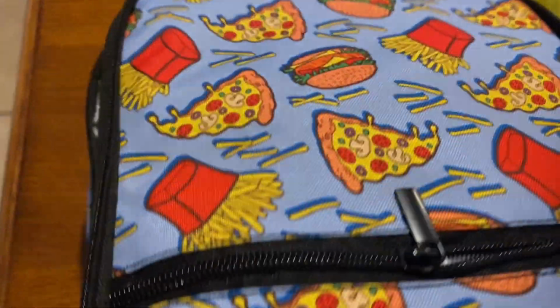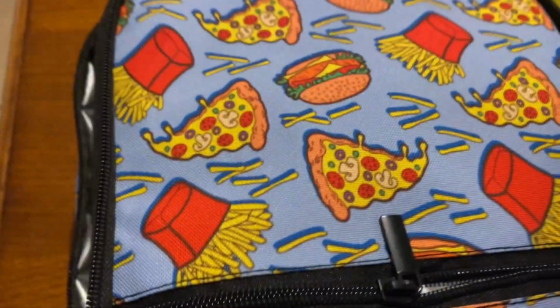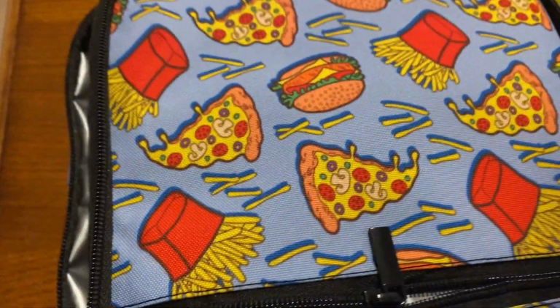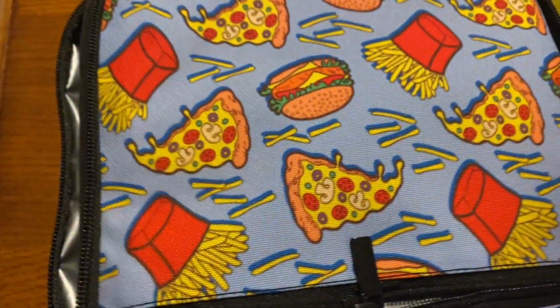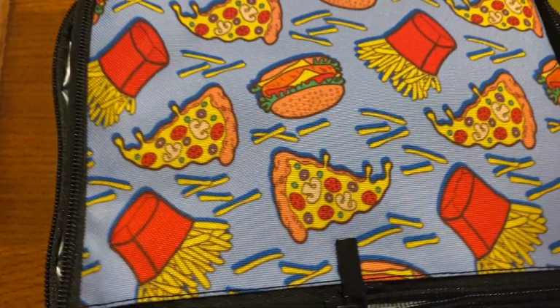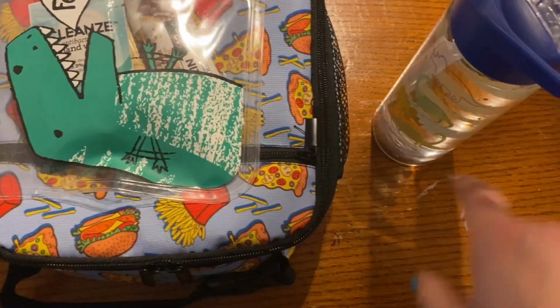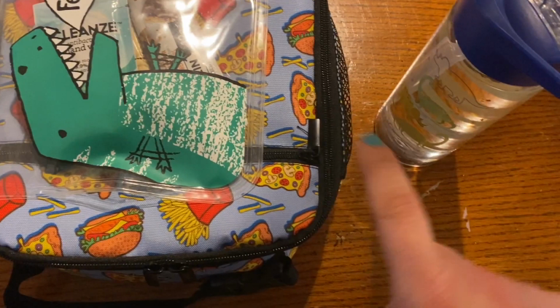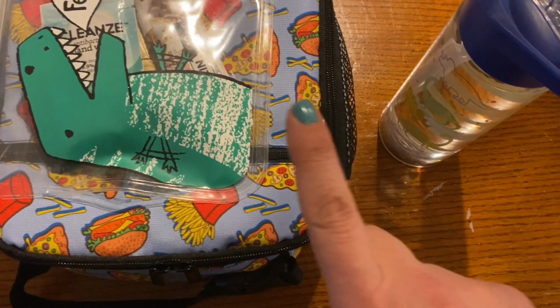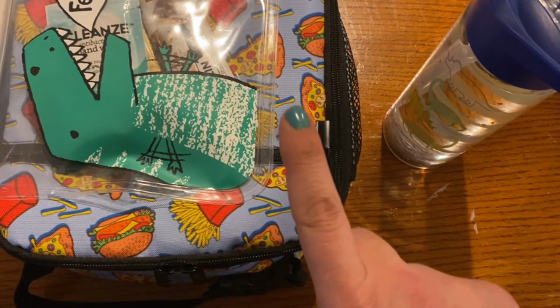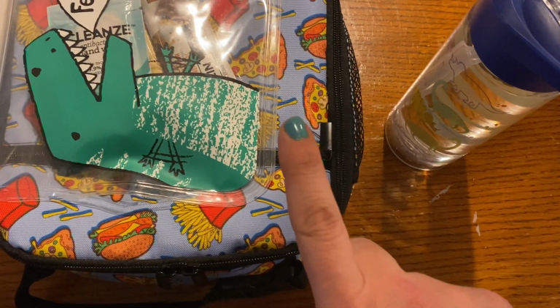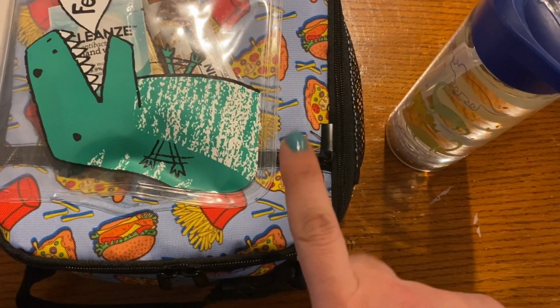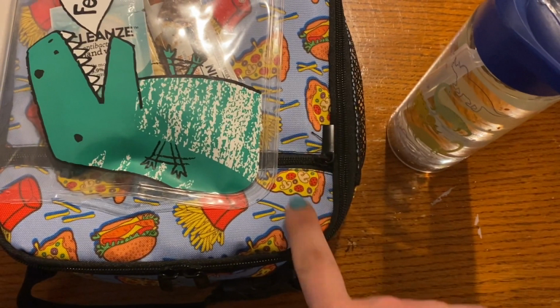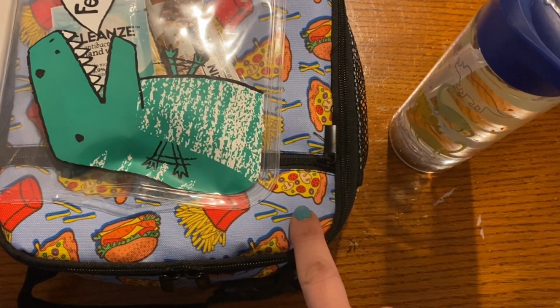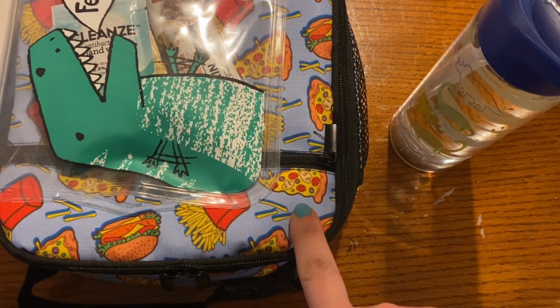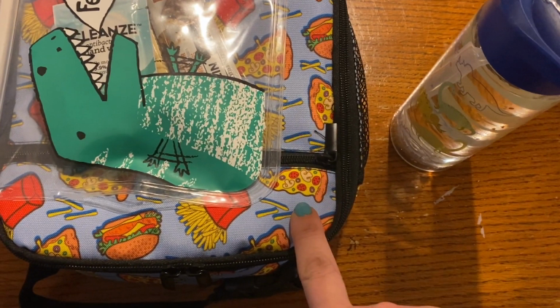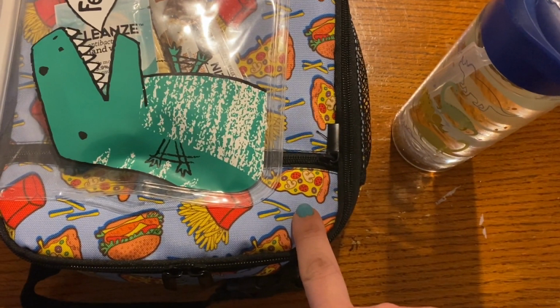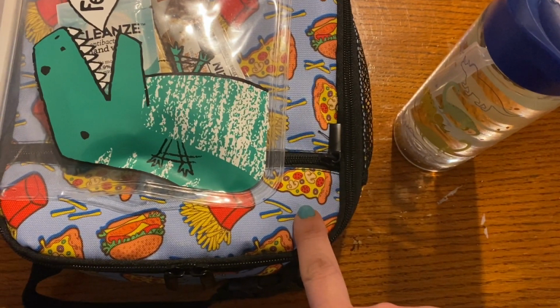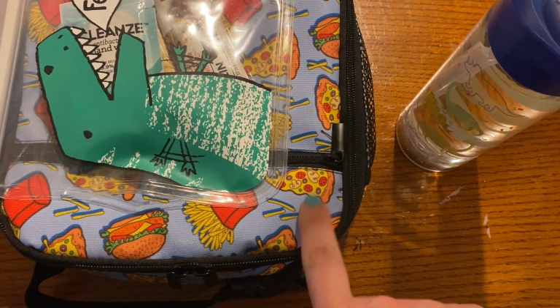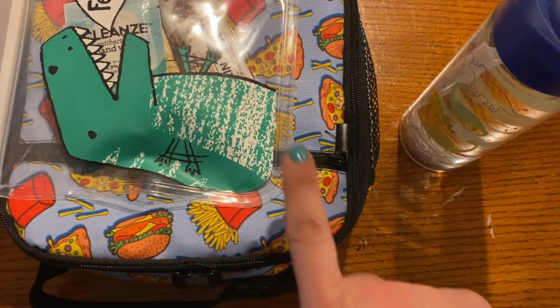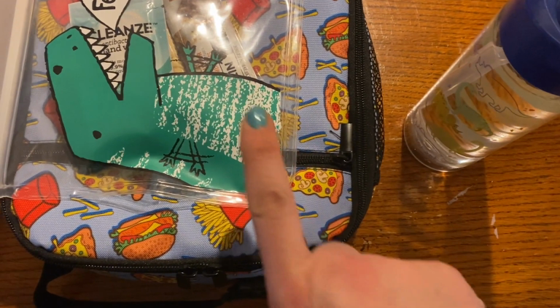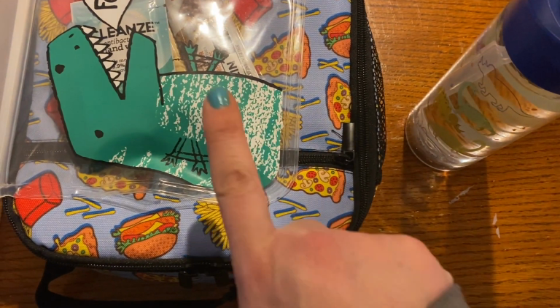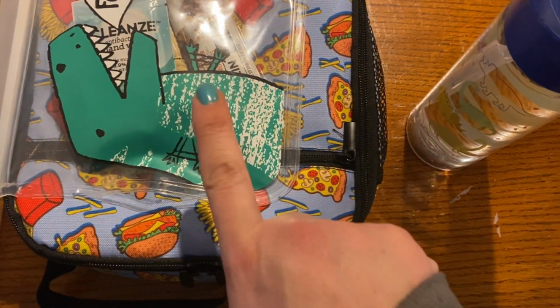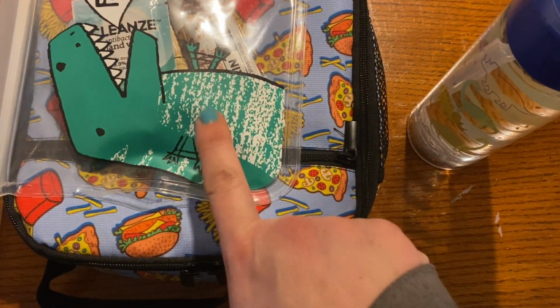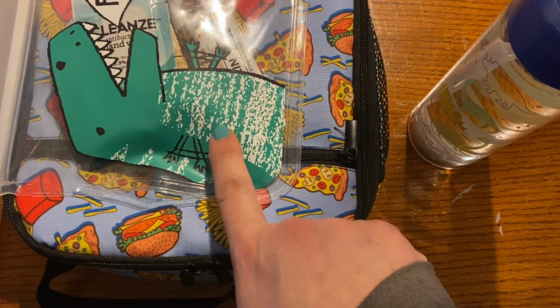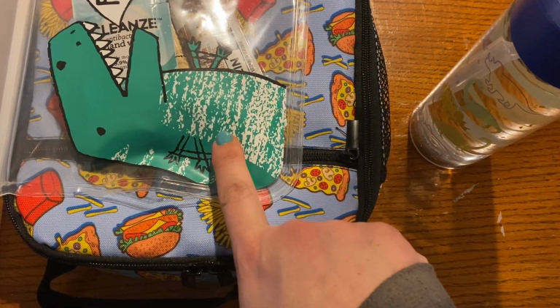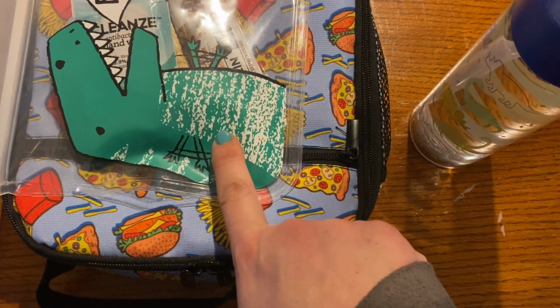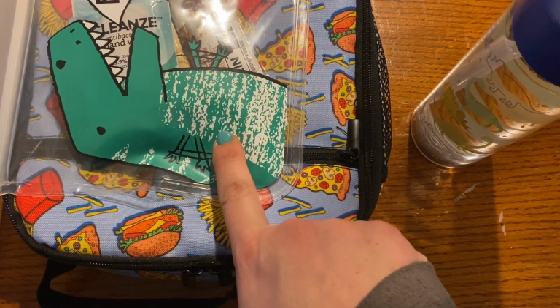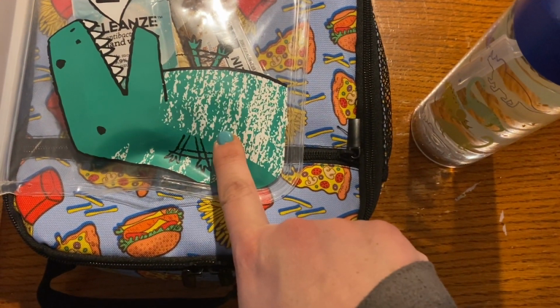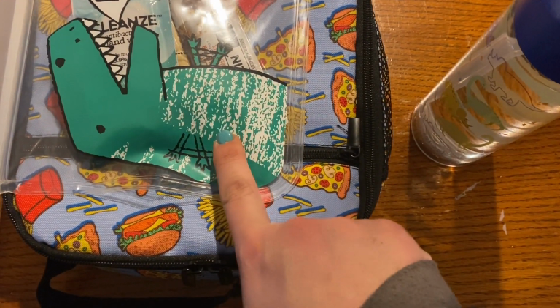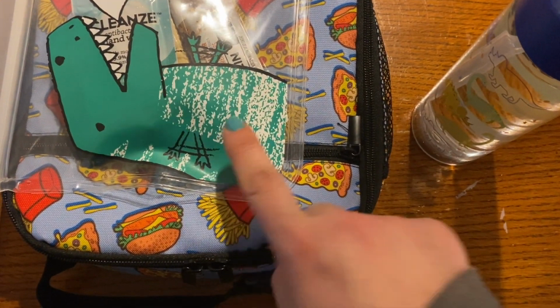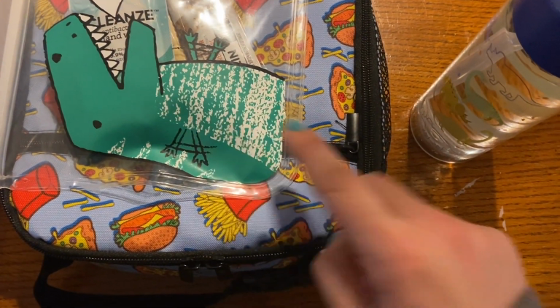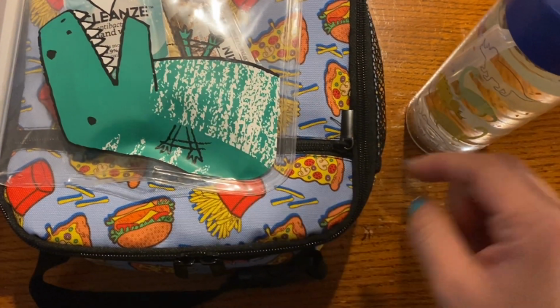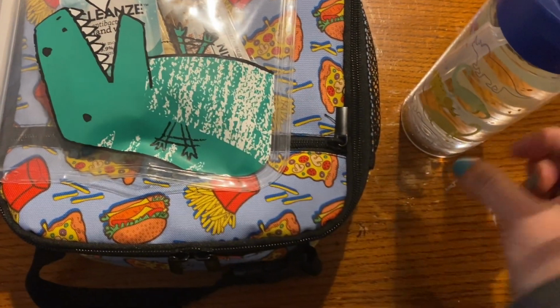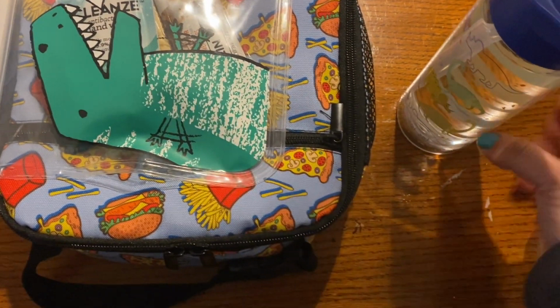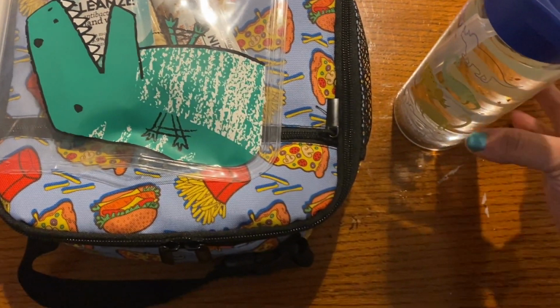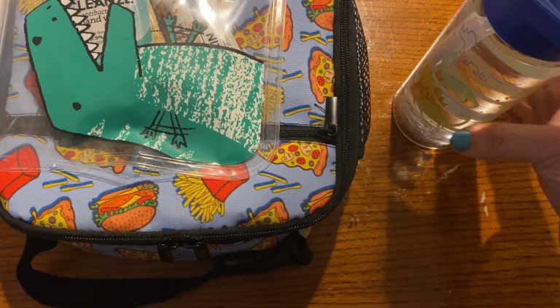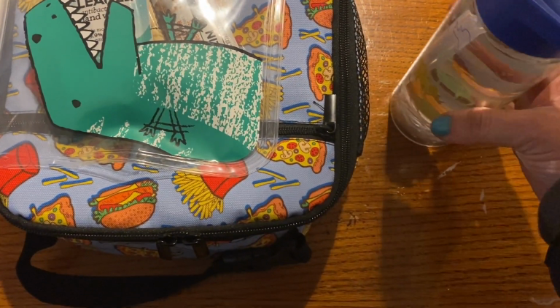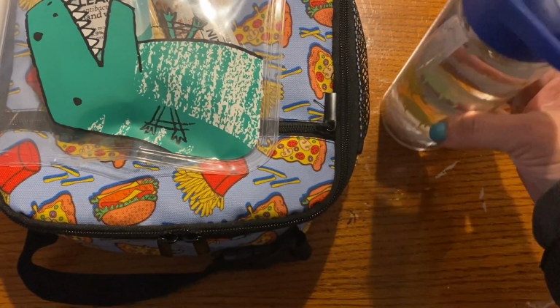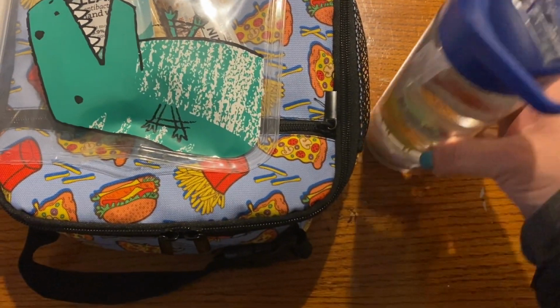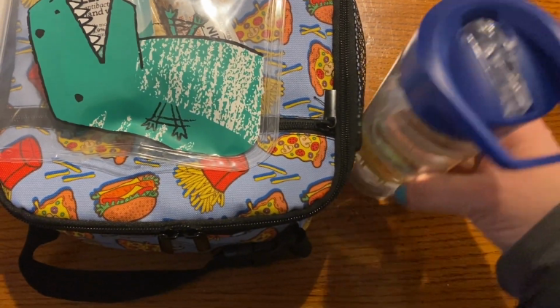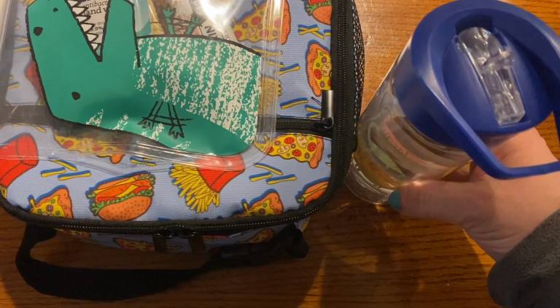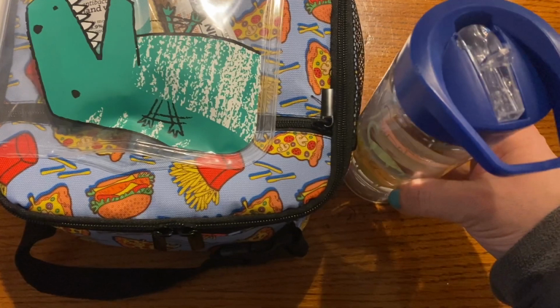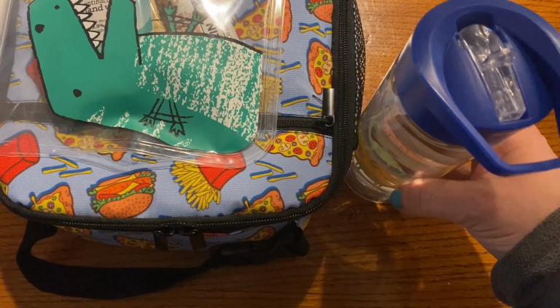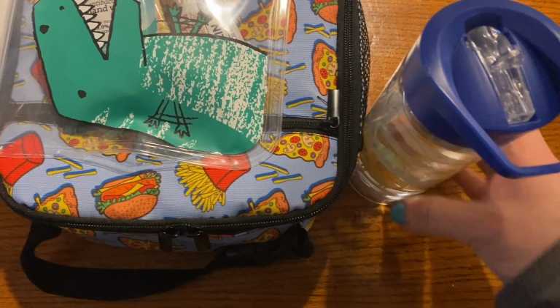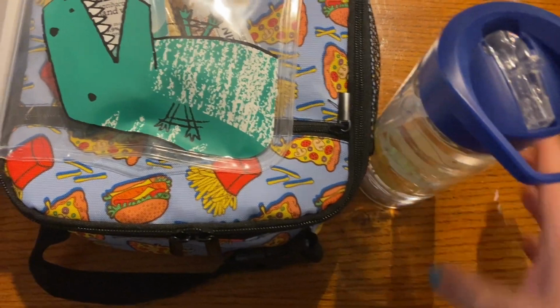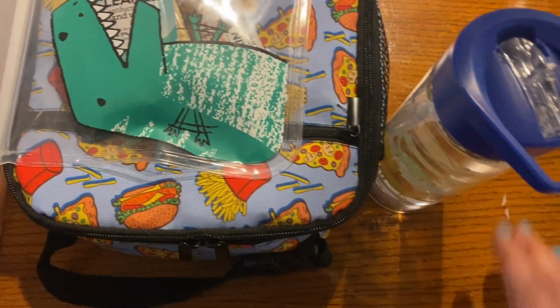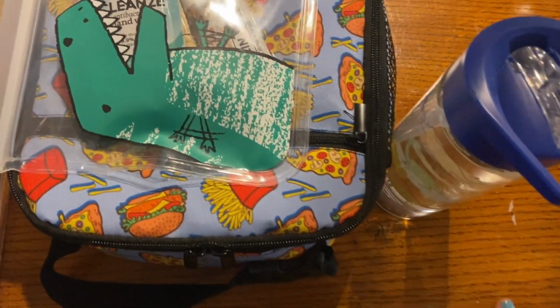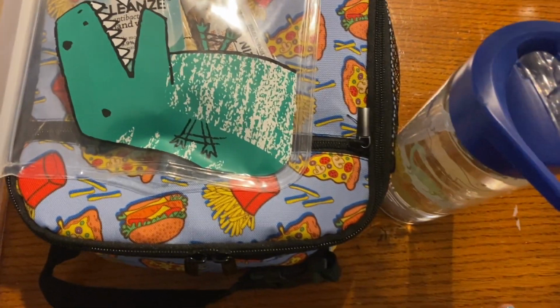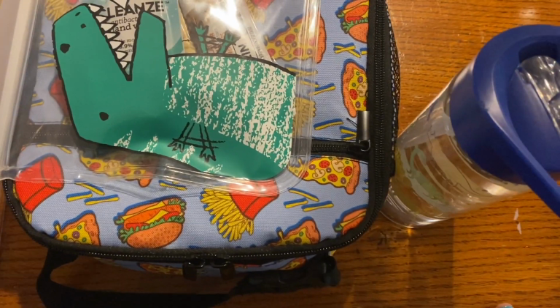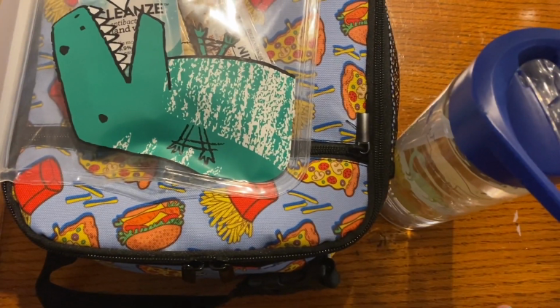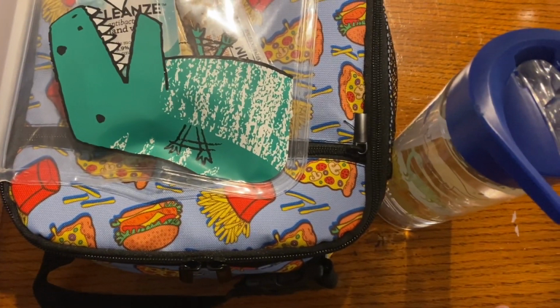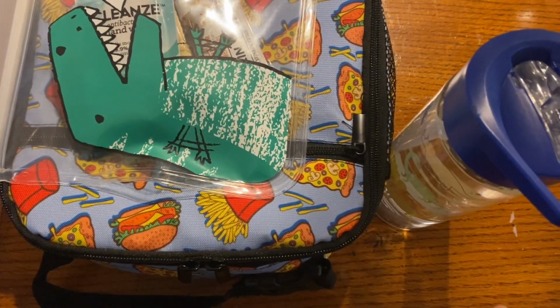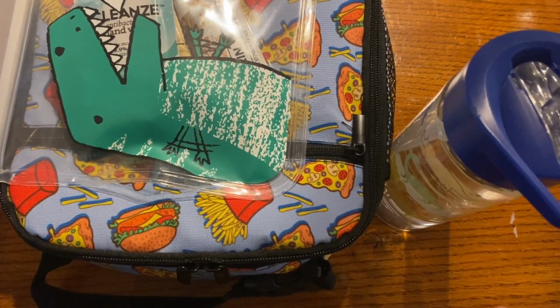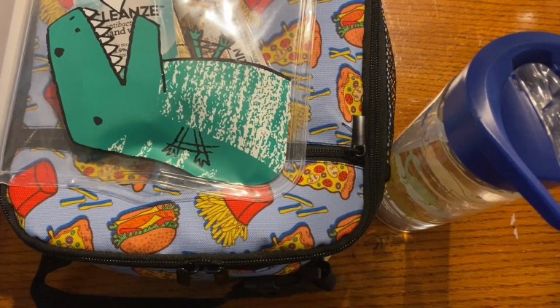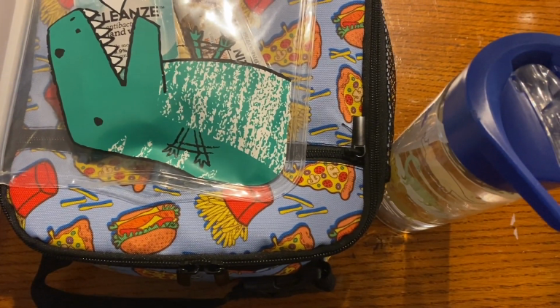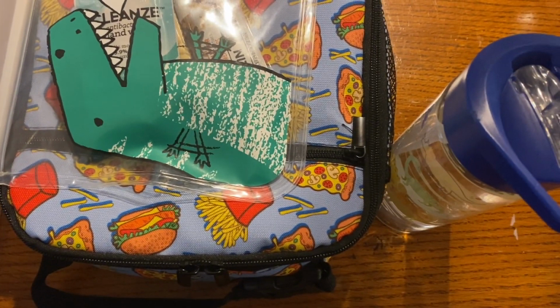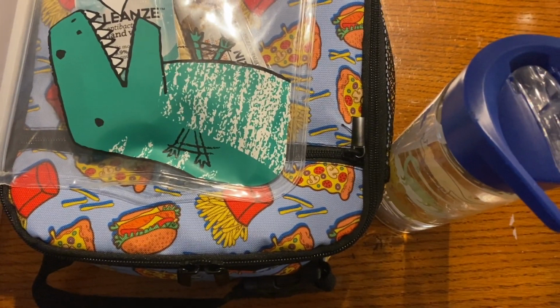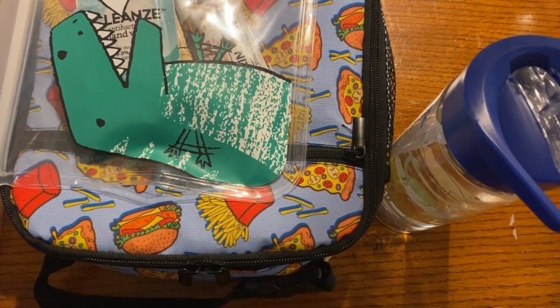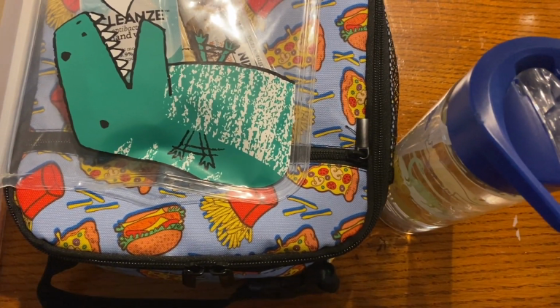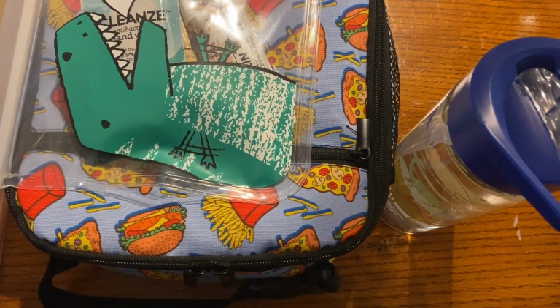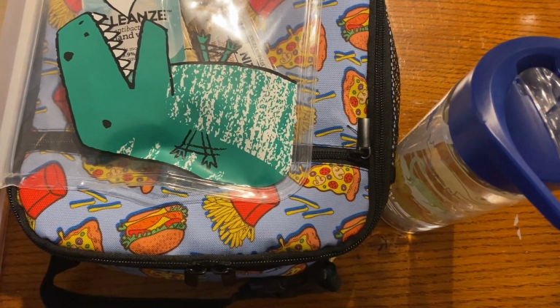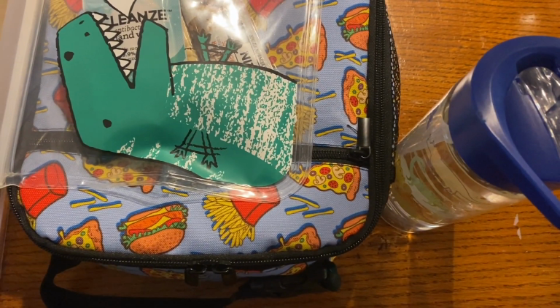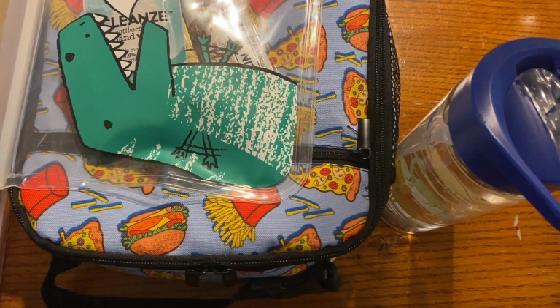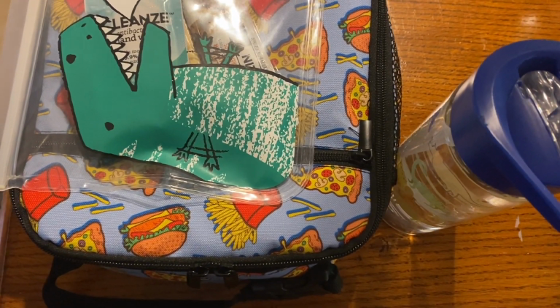We're done. Lunch check. Snack check. Water bottle check. Catch you back here in the afternoon to see how he does.